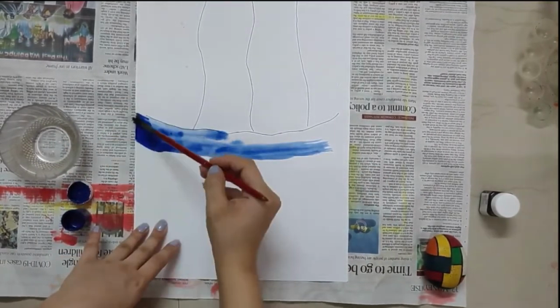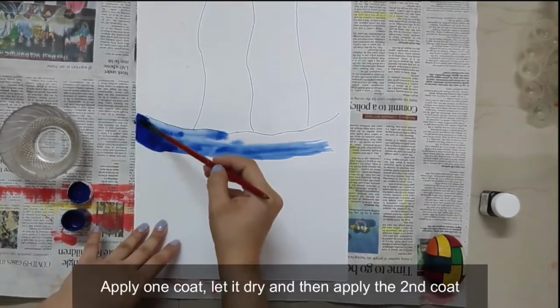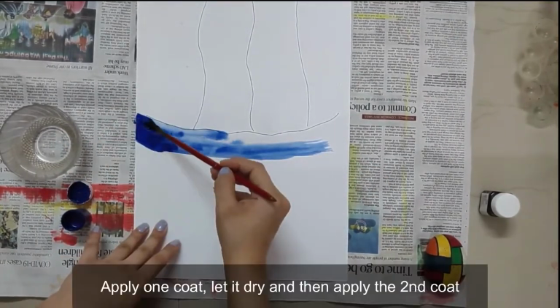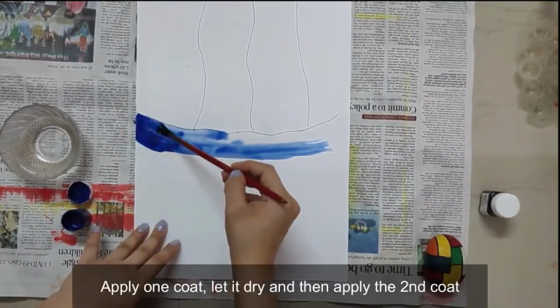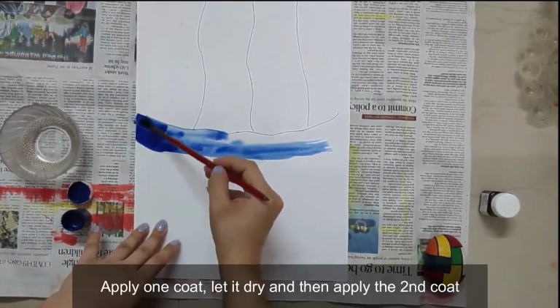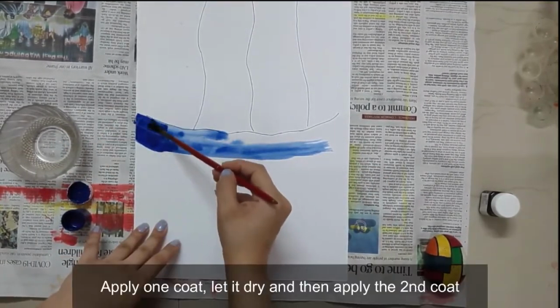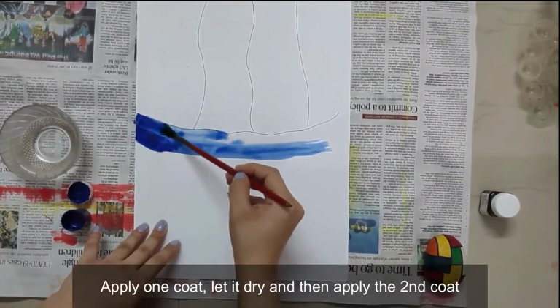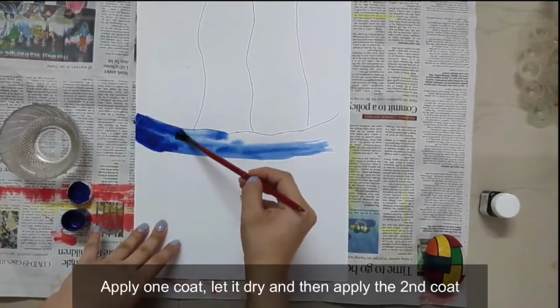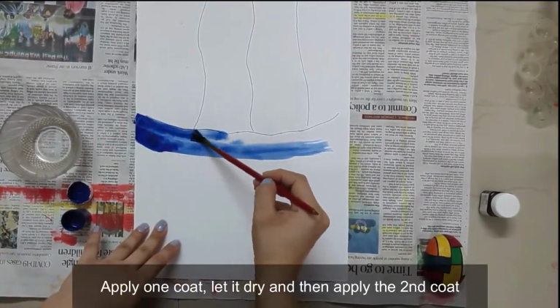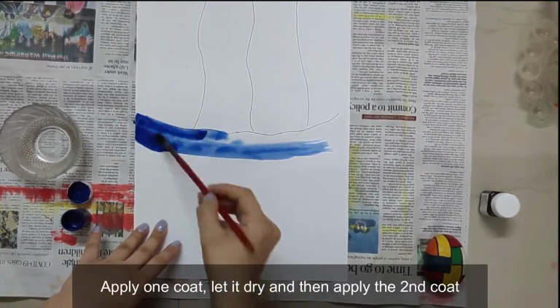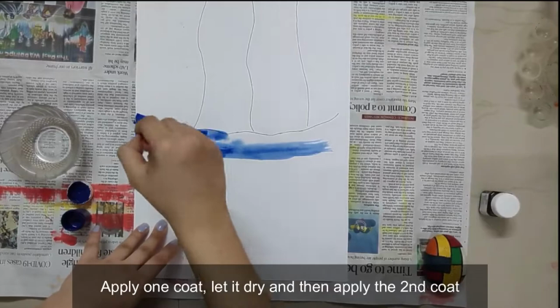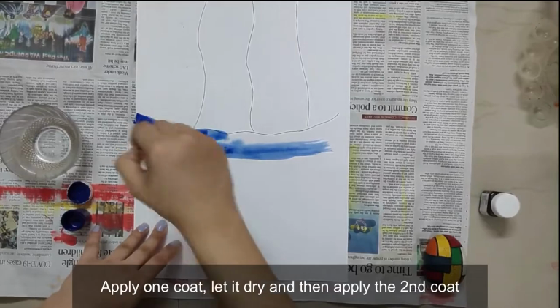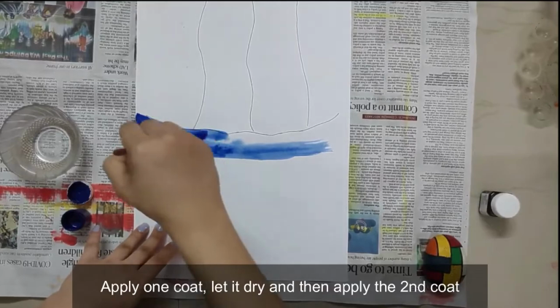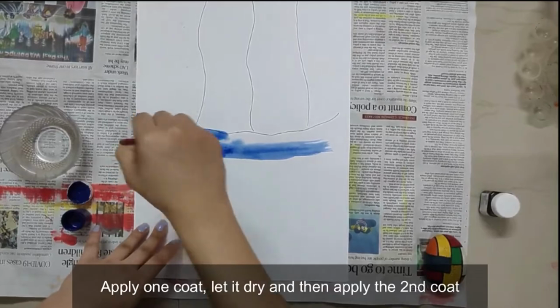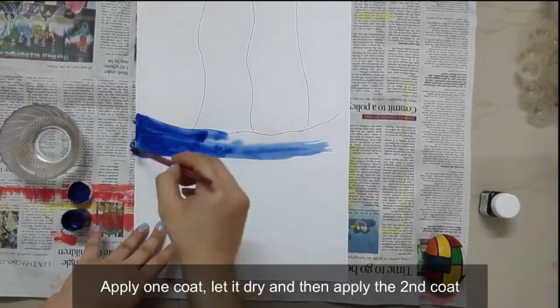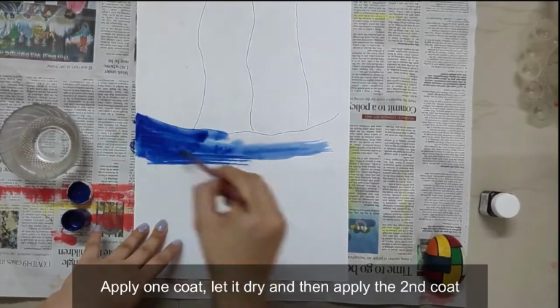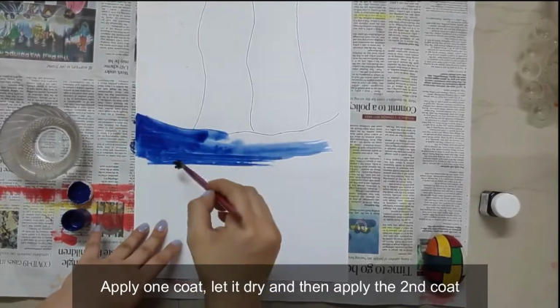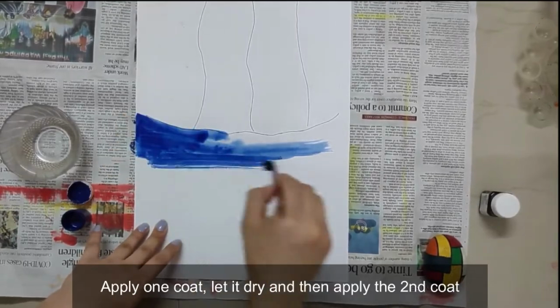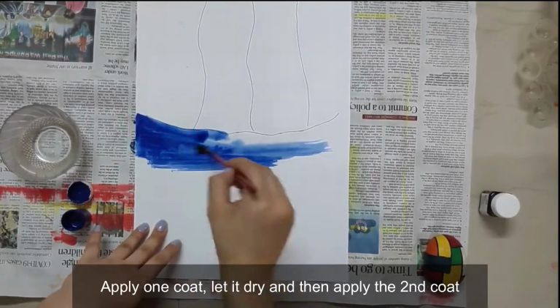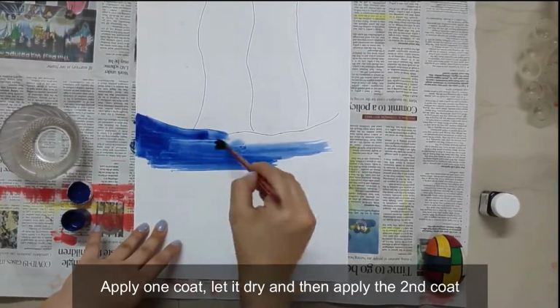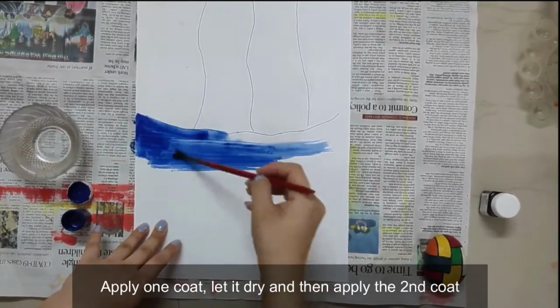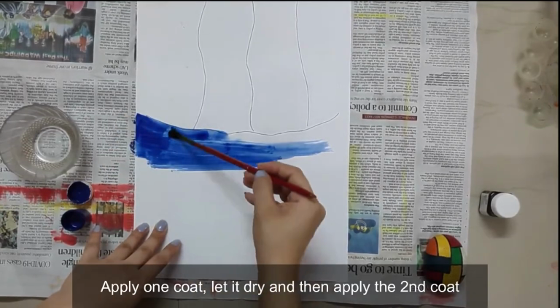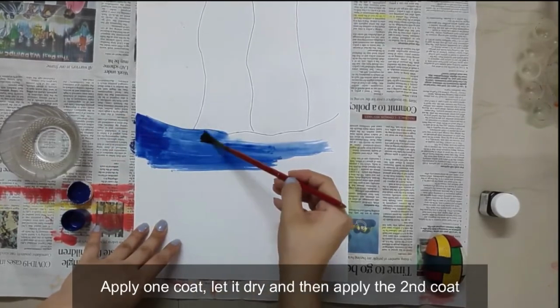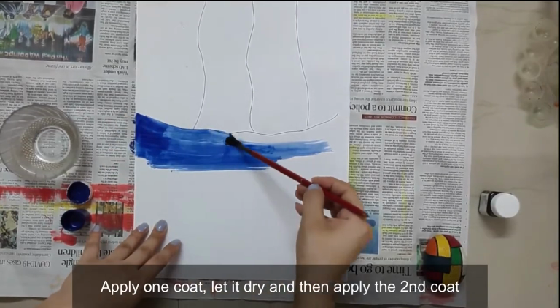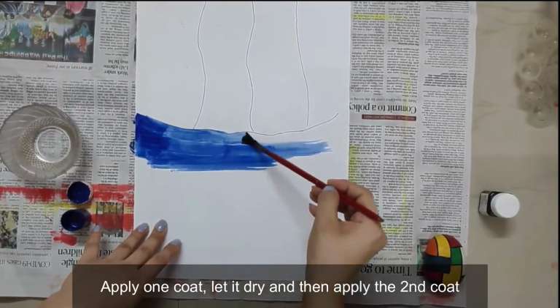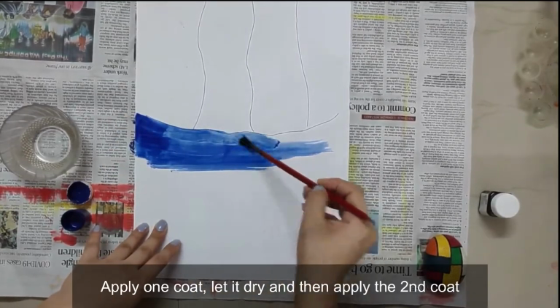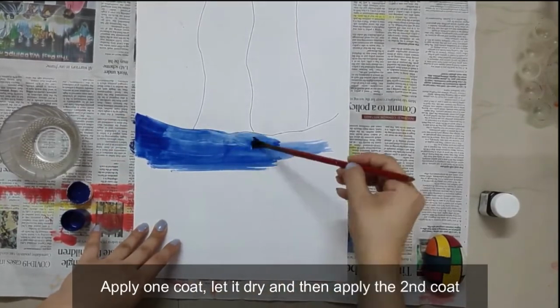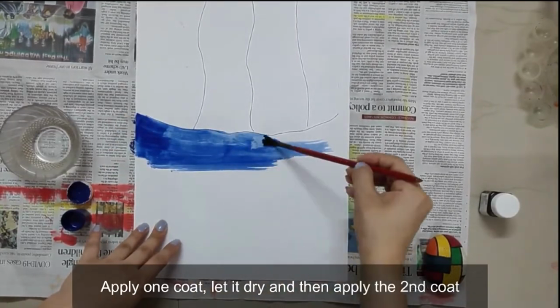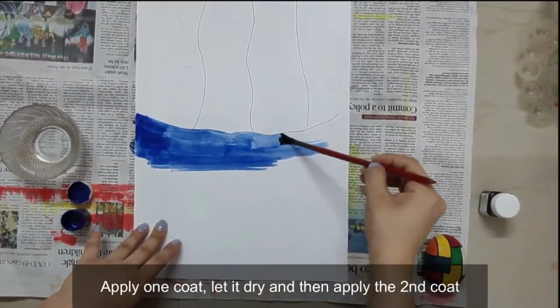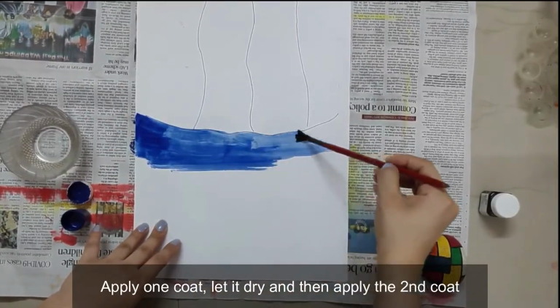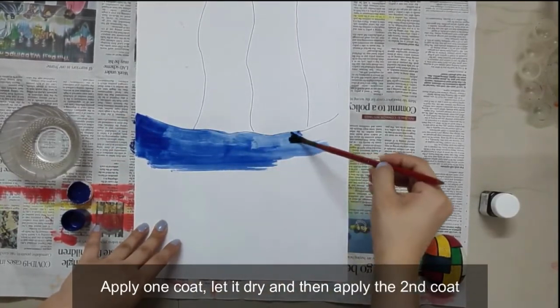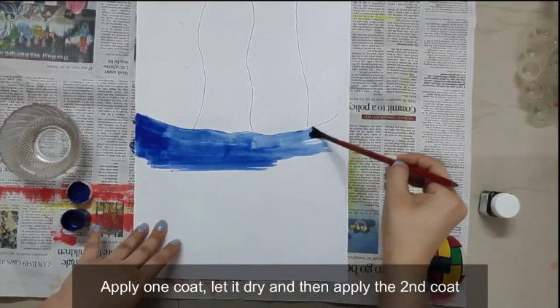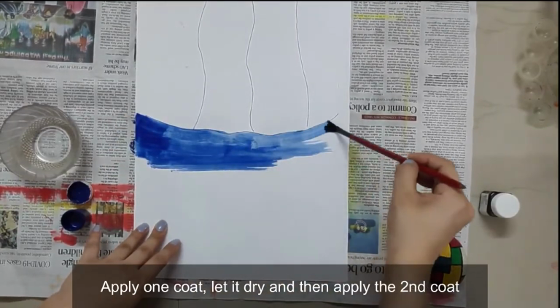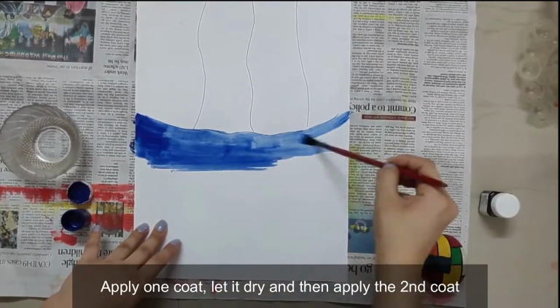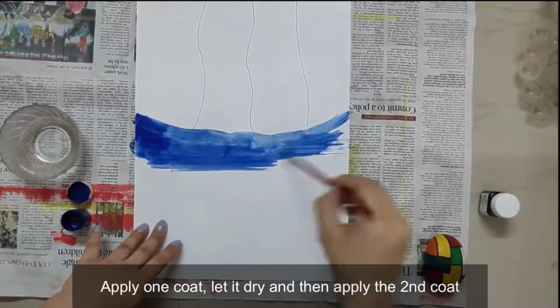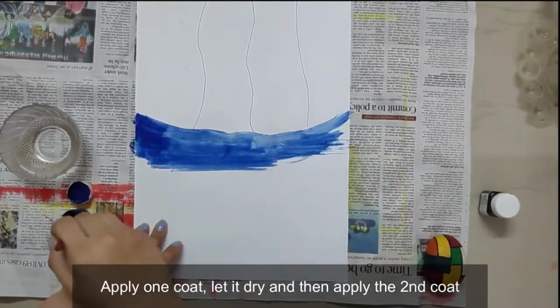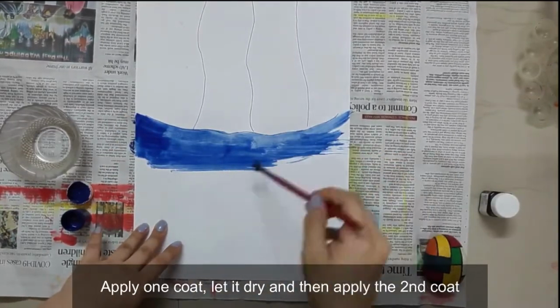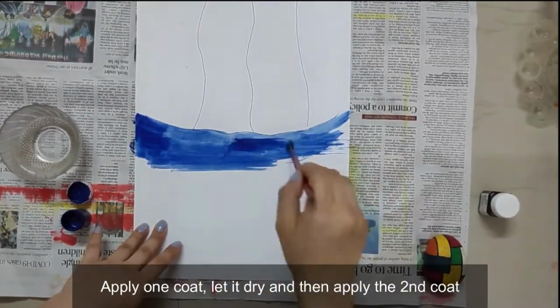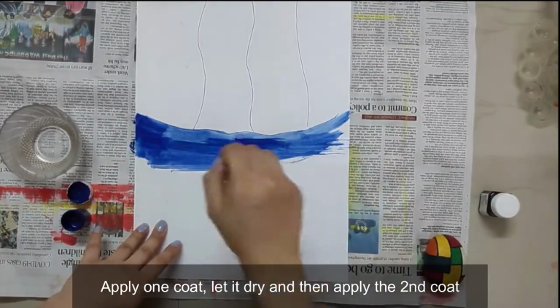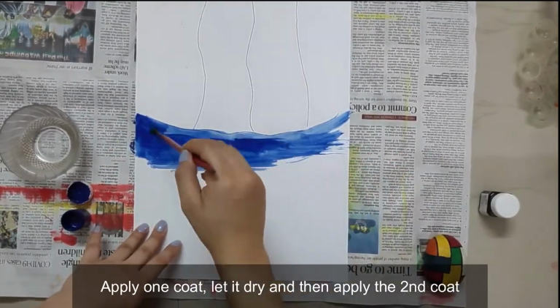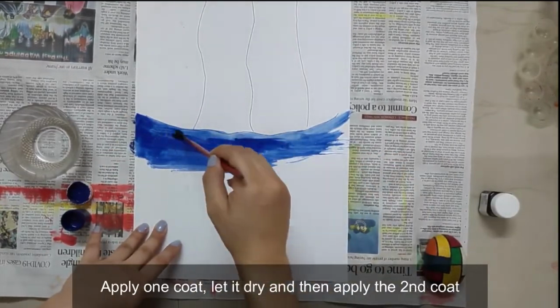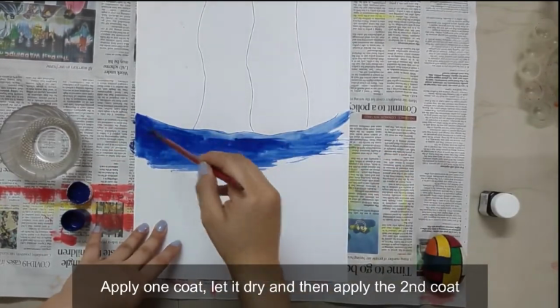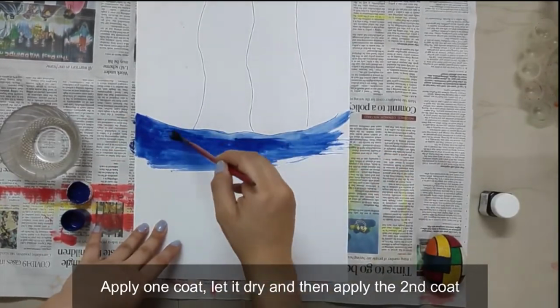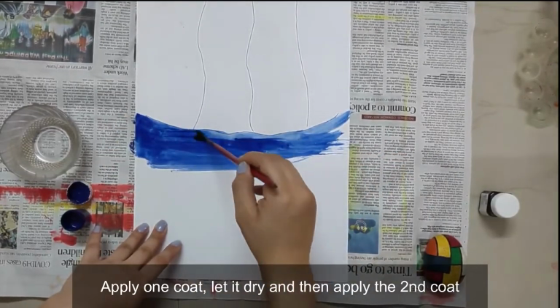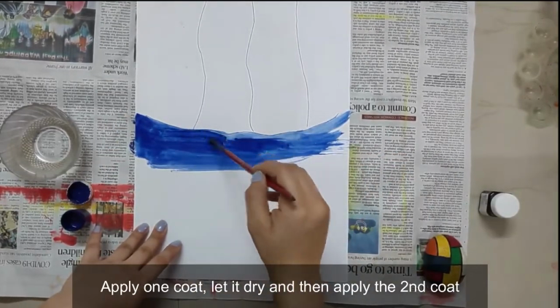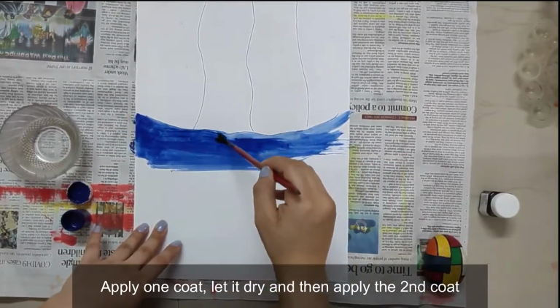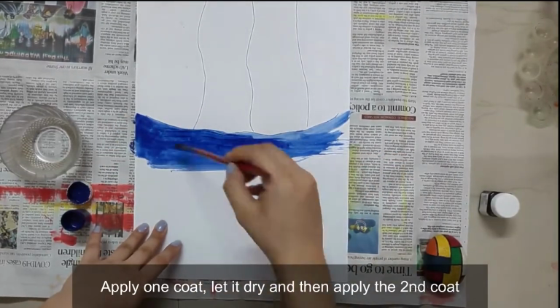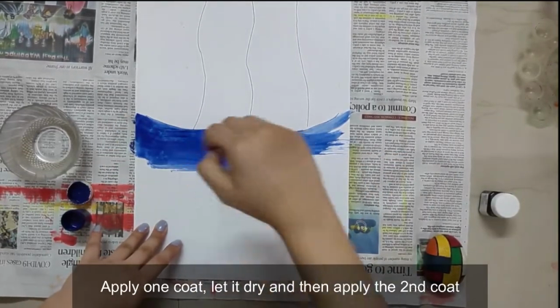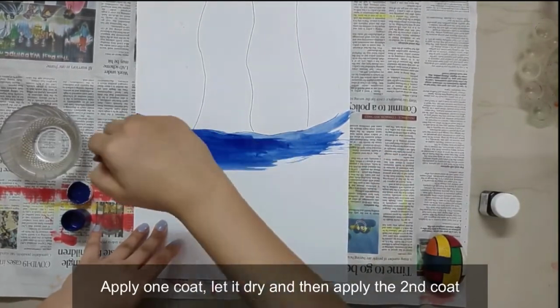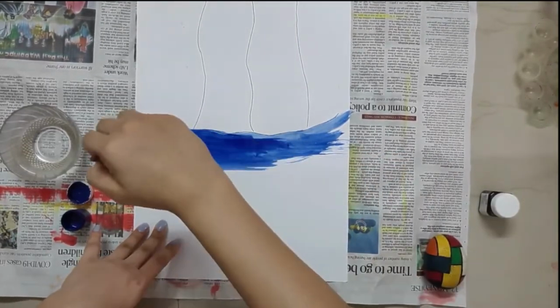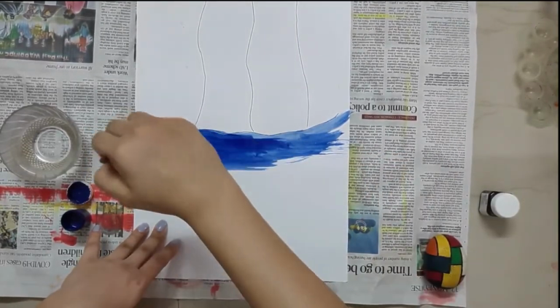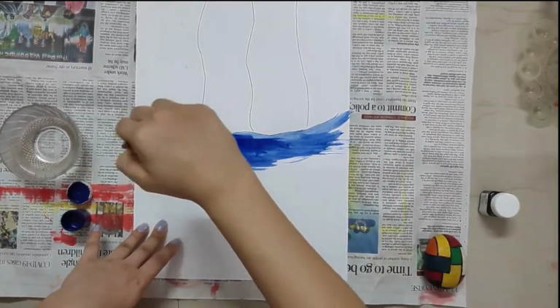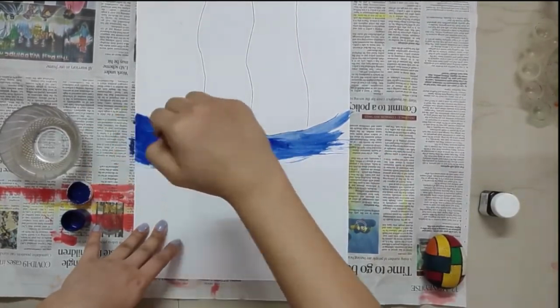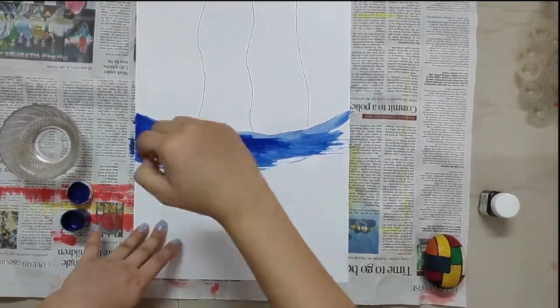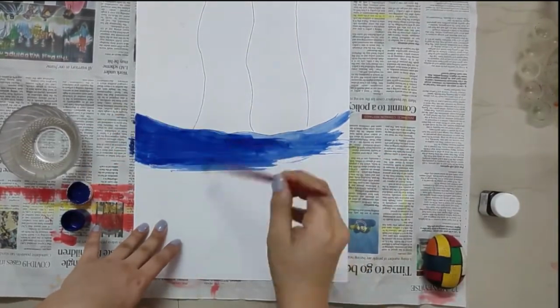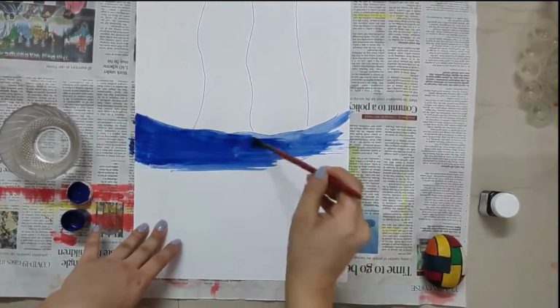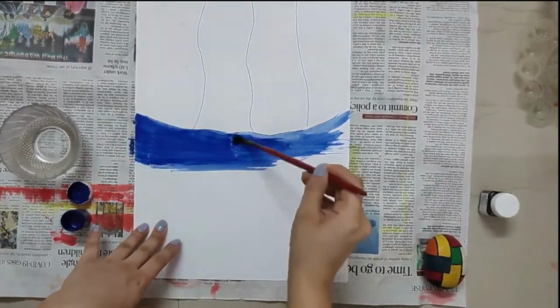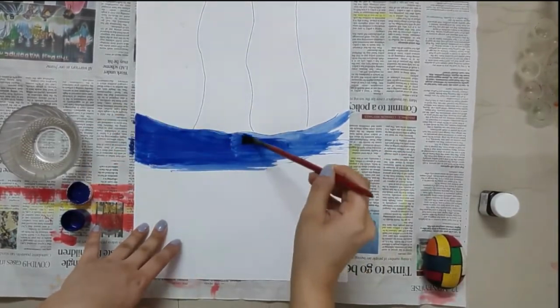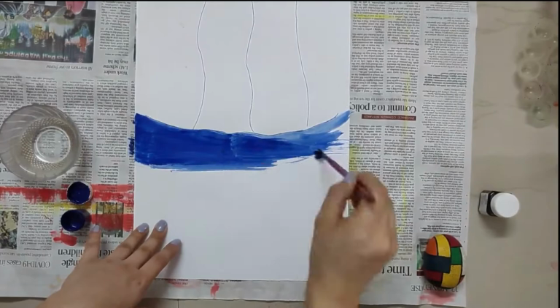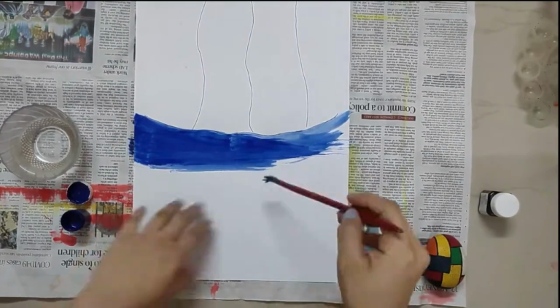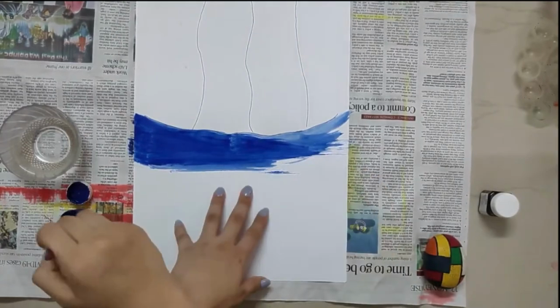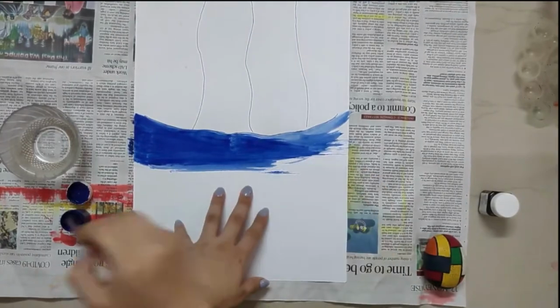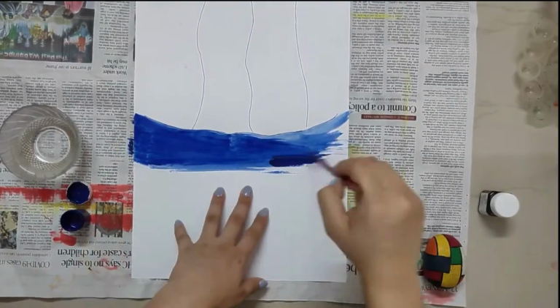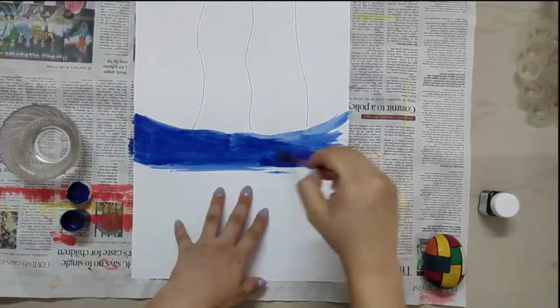Take blue watercolor, apply one coat, let it dry and then apply another one.